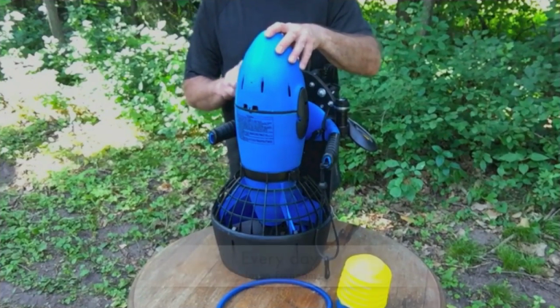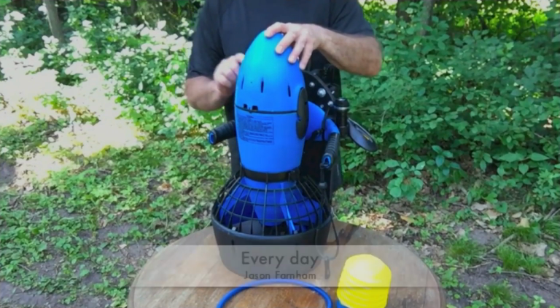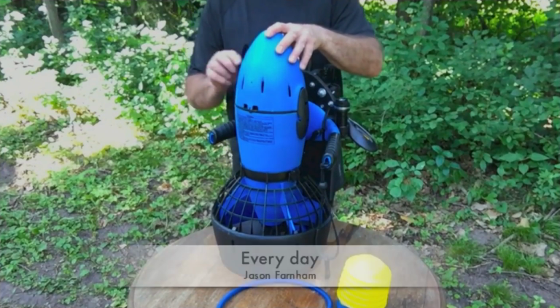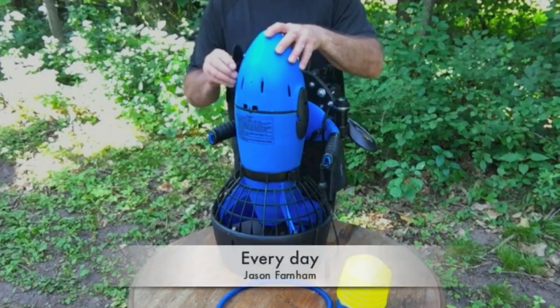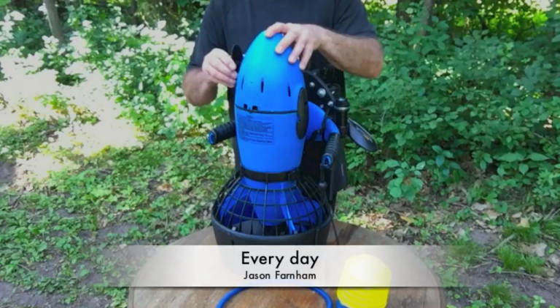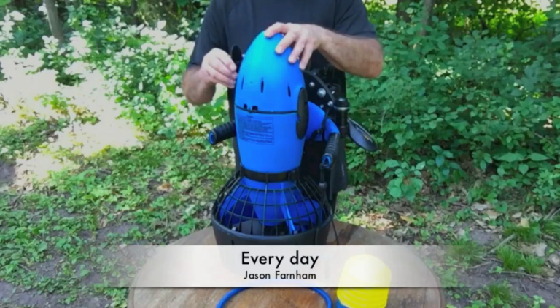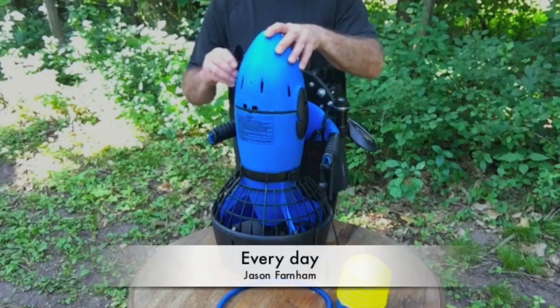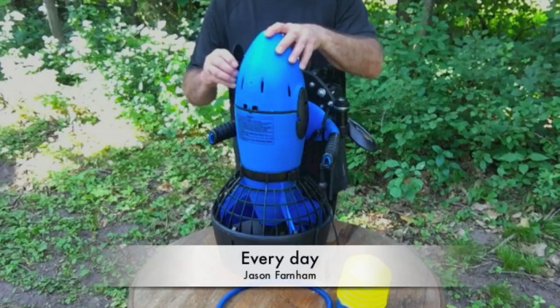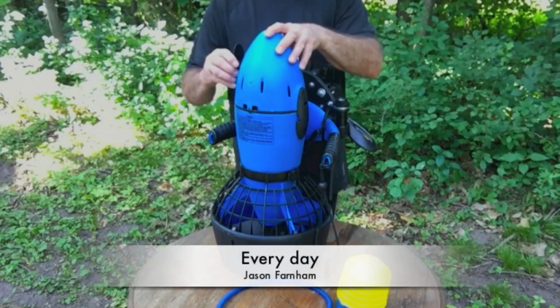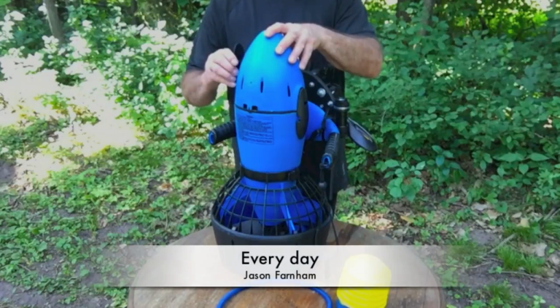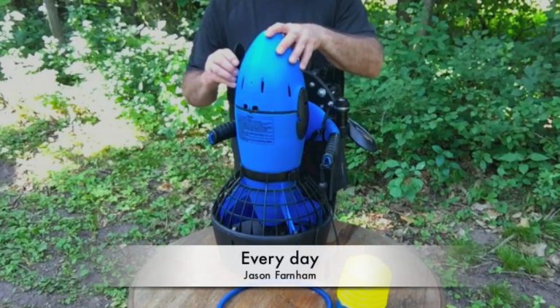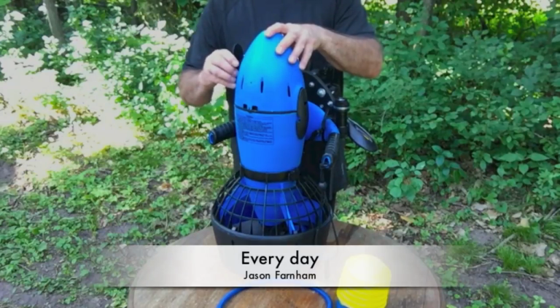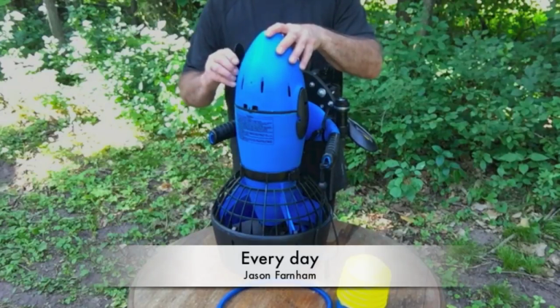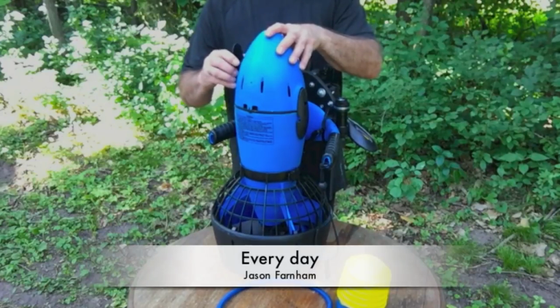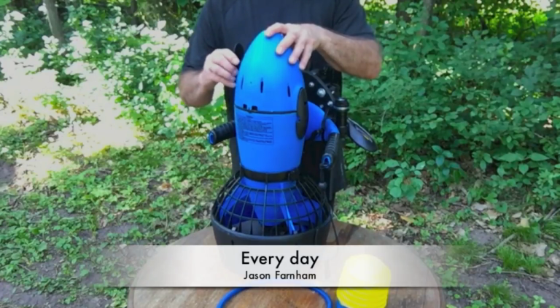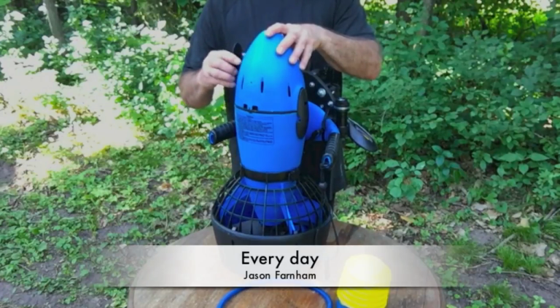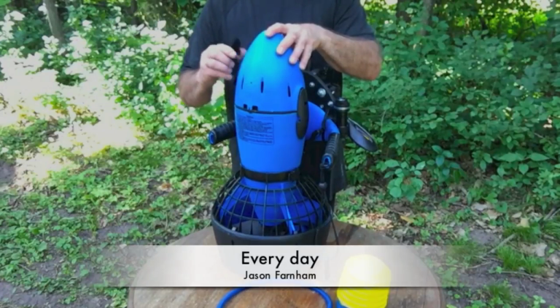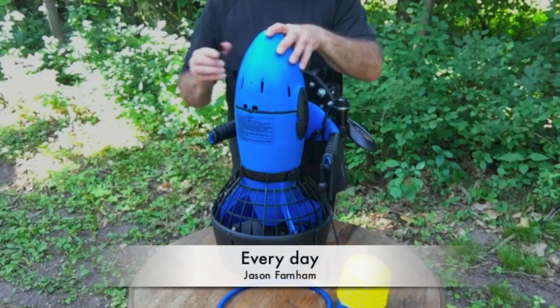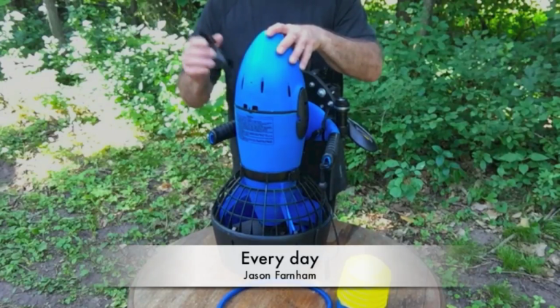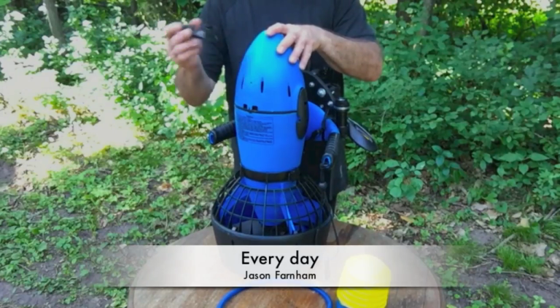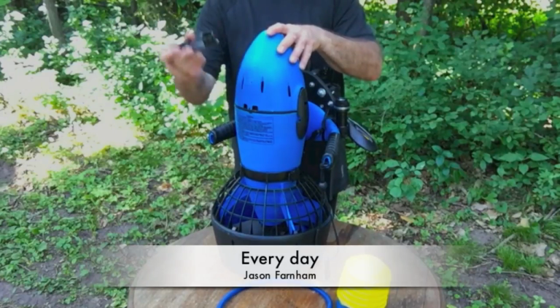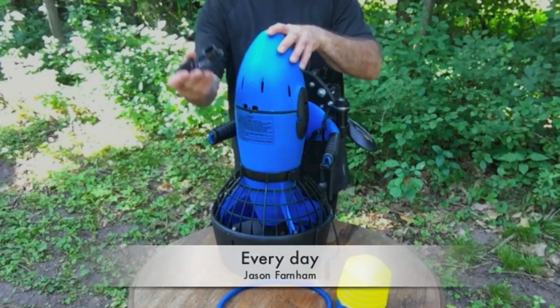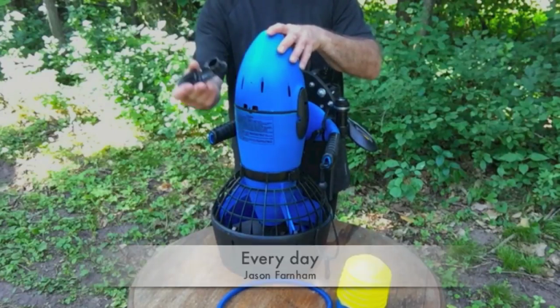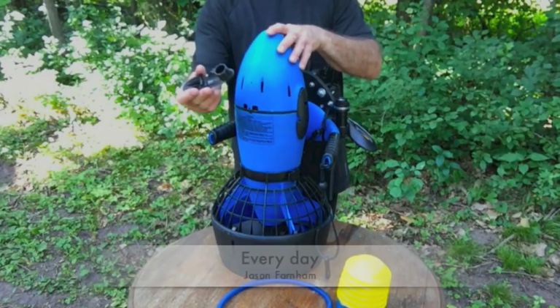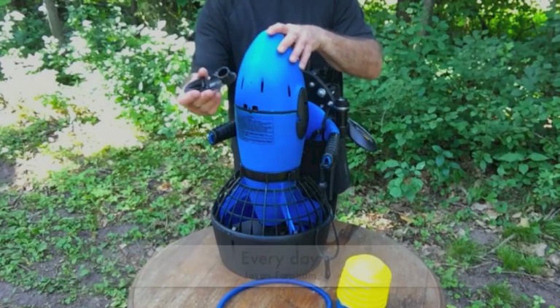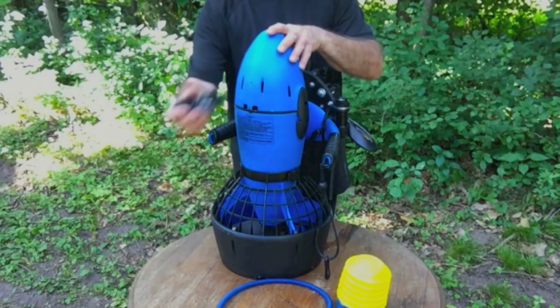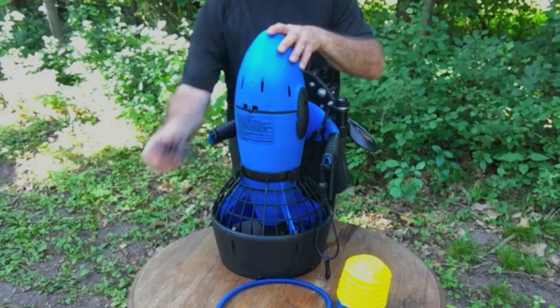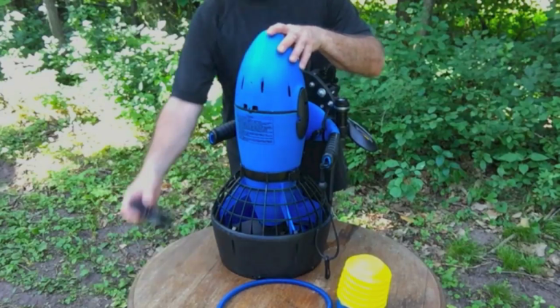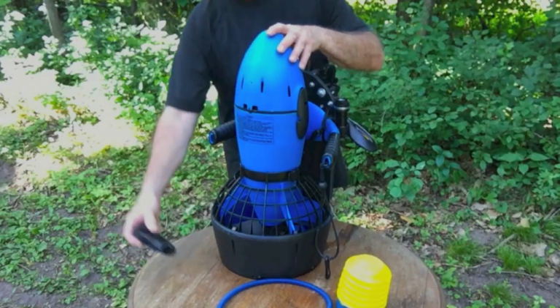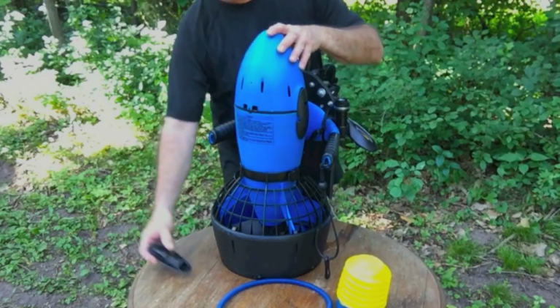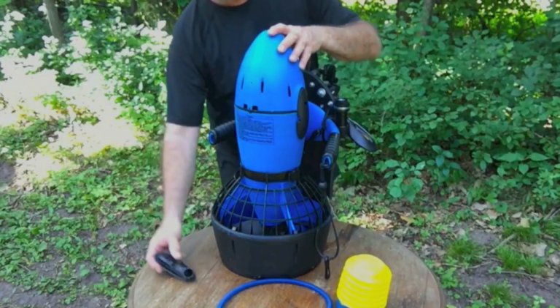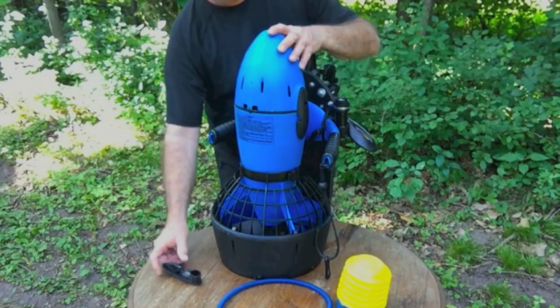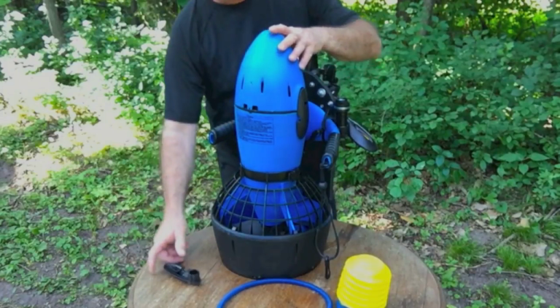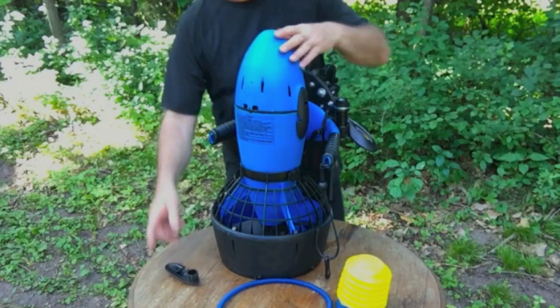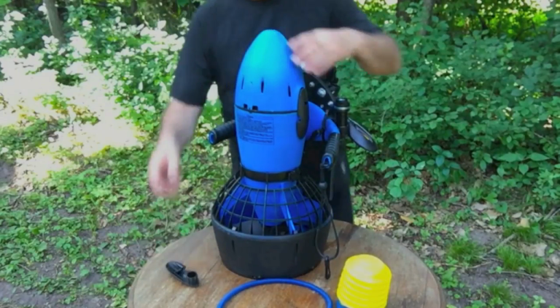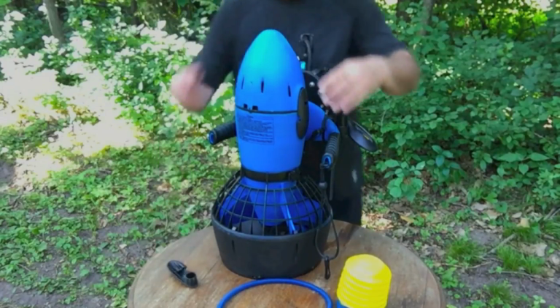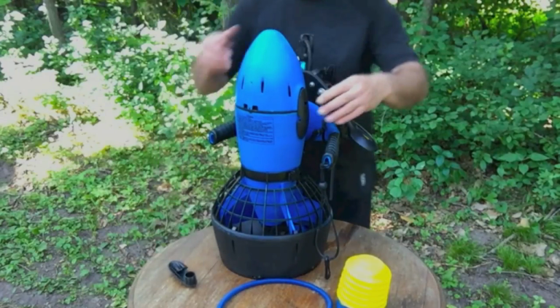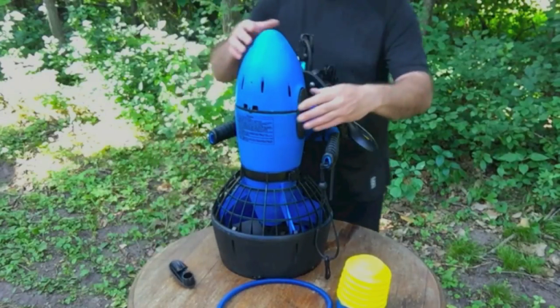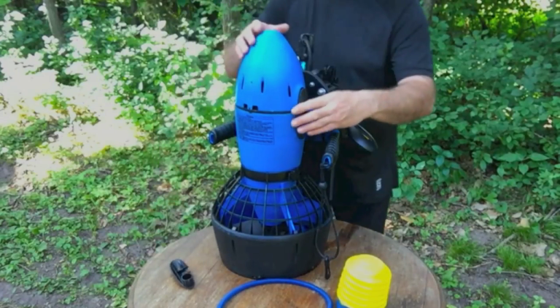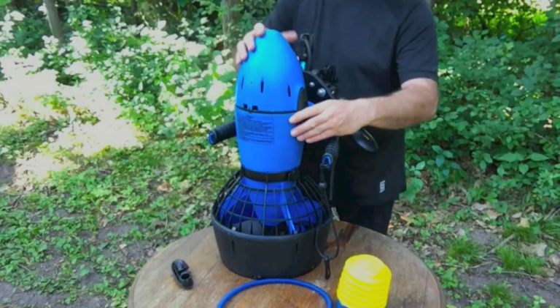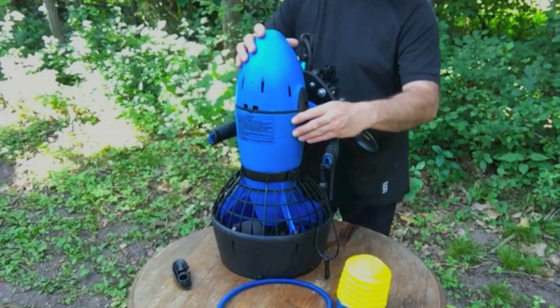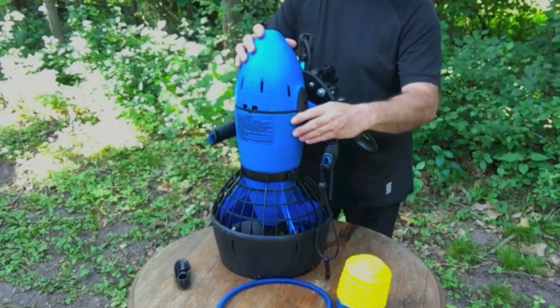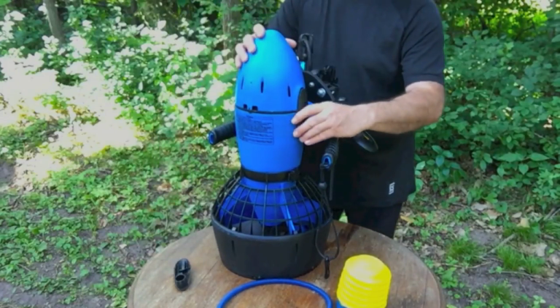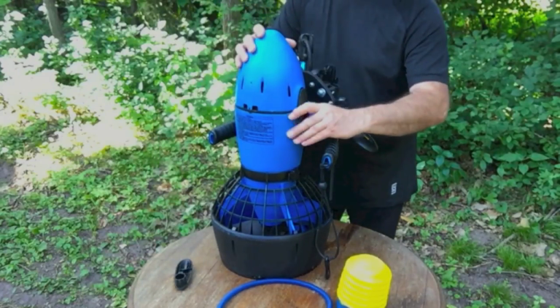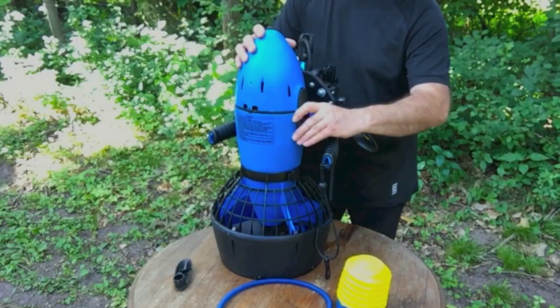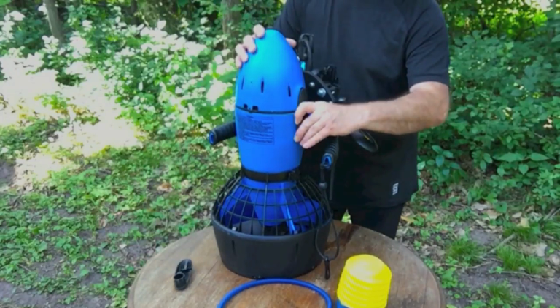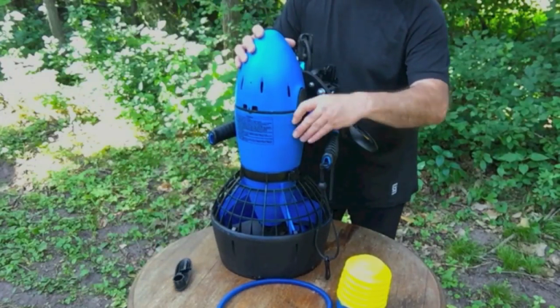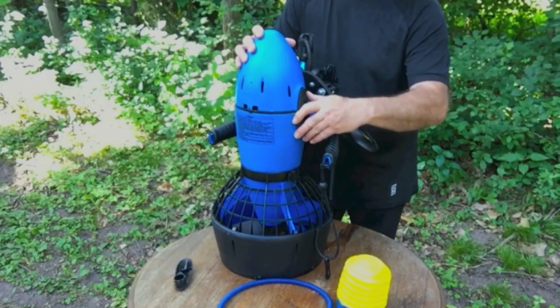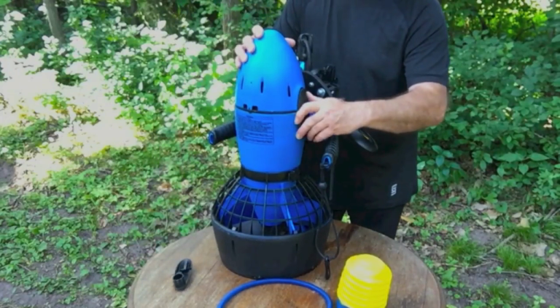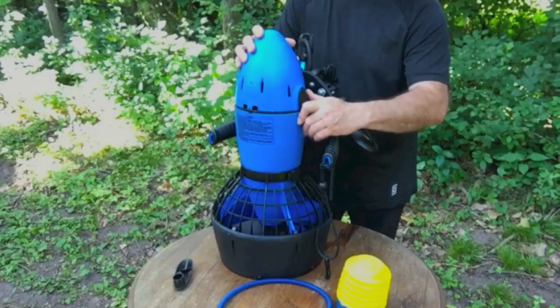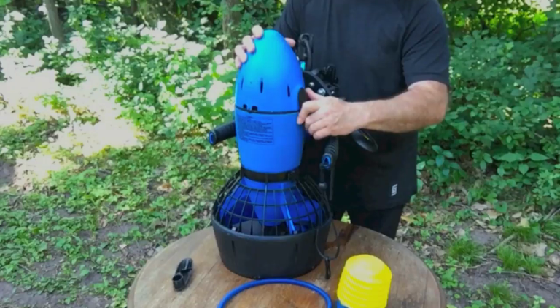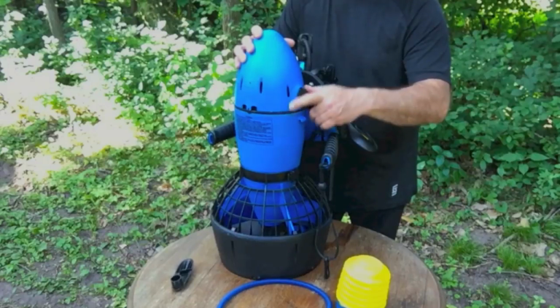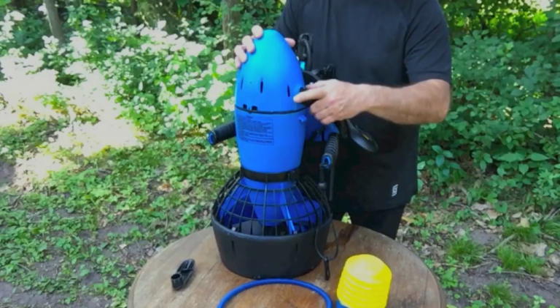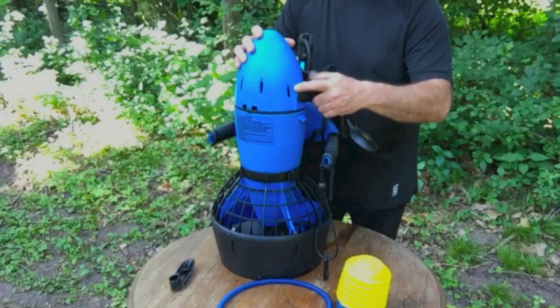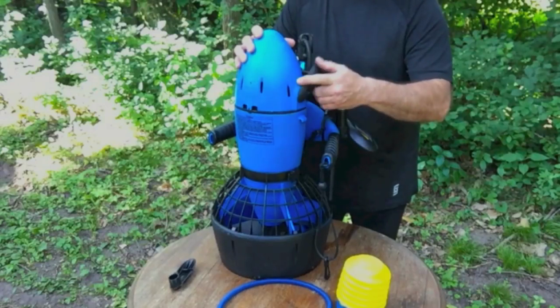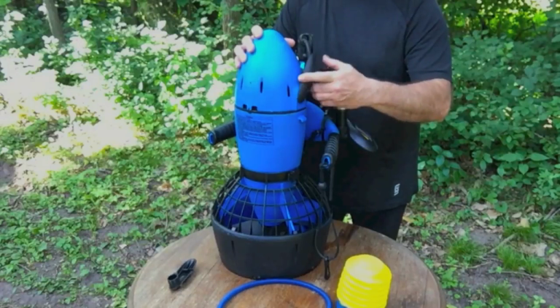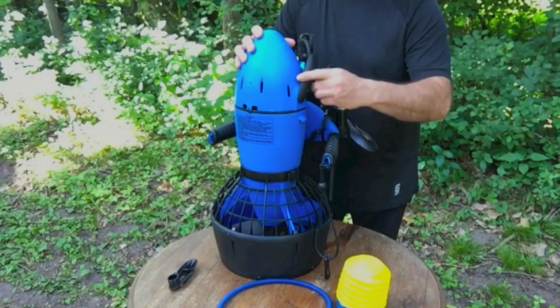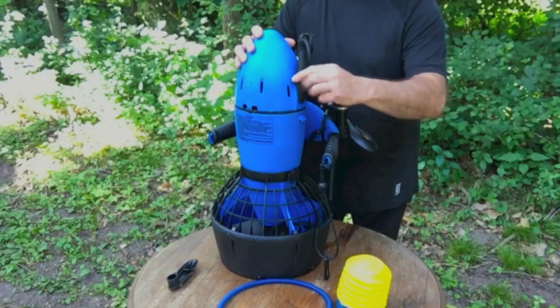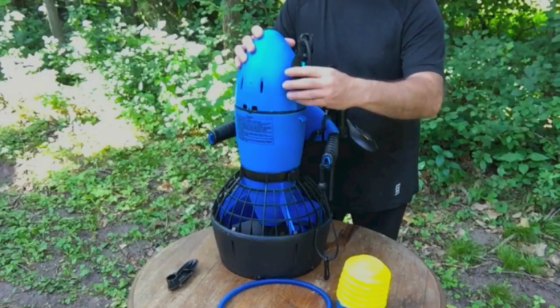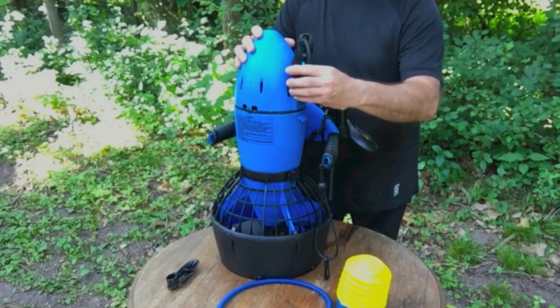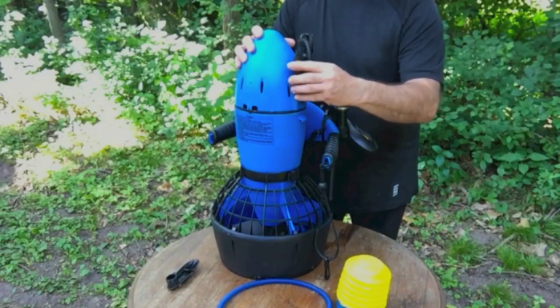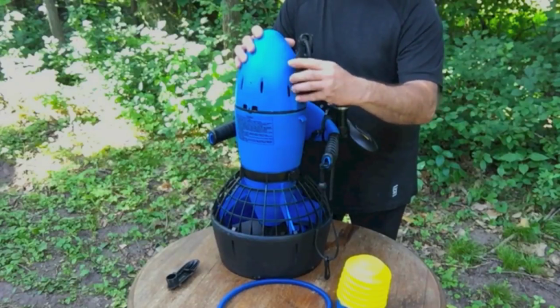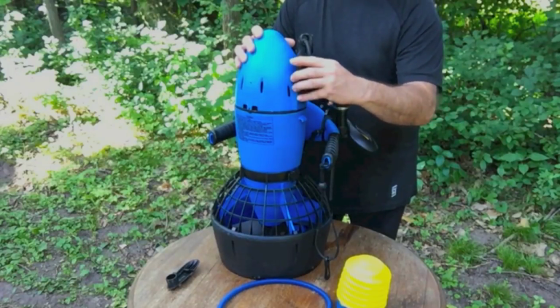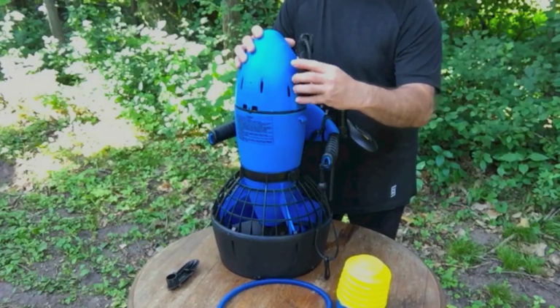First, remove the nose cone by turning the two black latches up, then remove the nose cone.